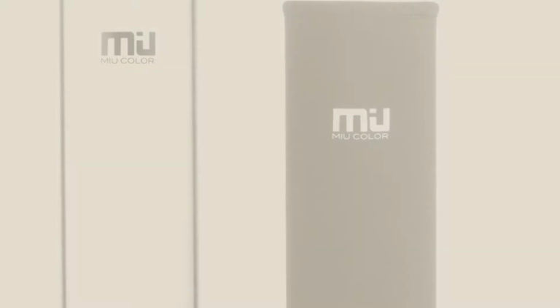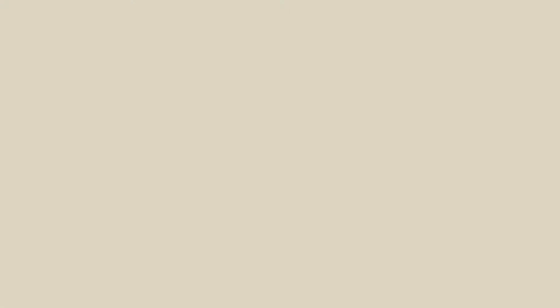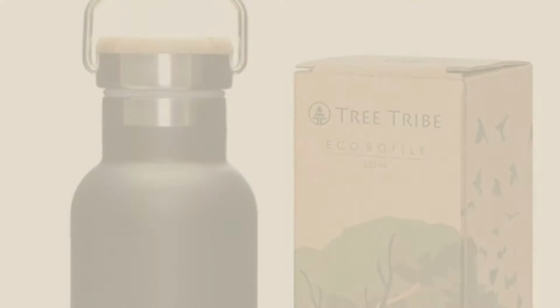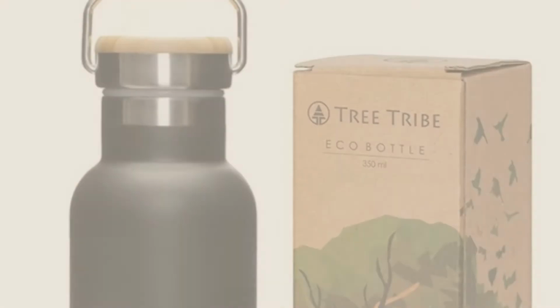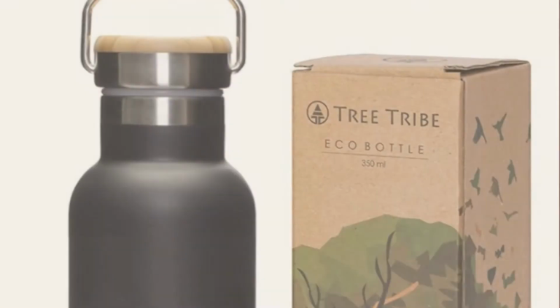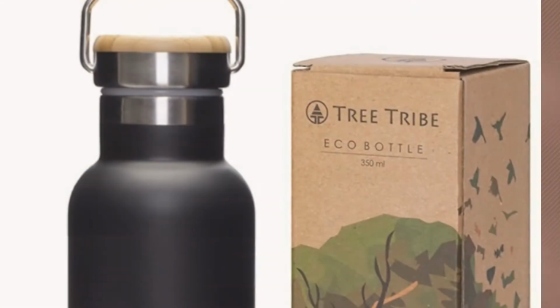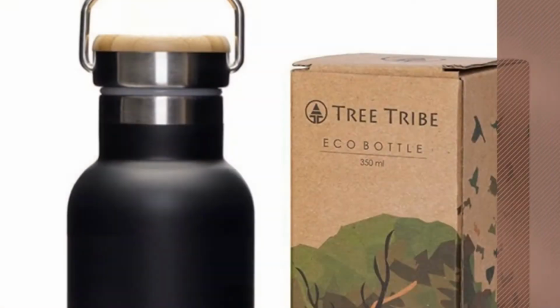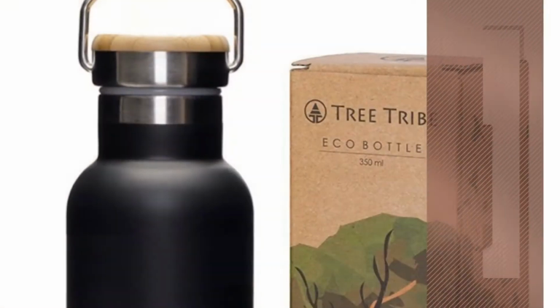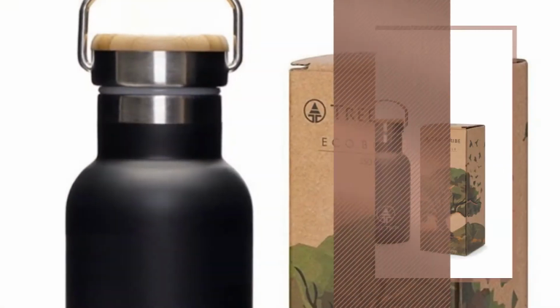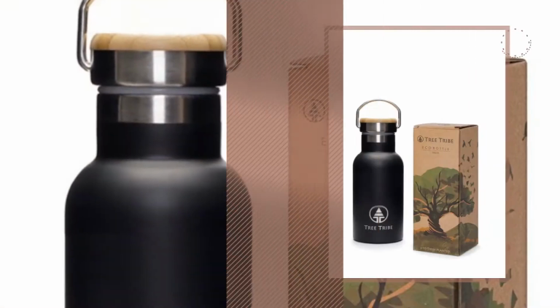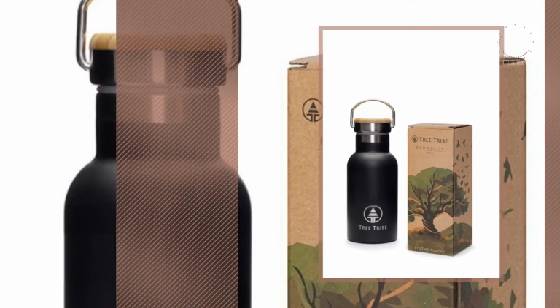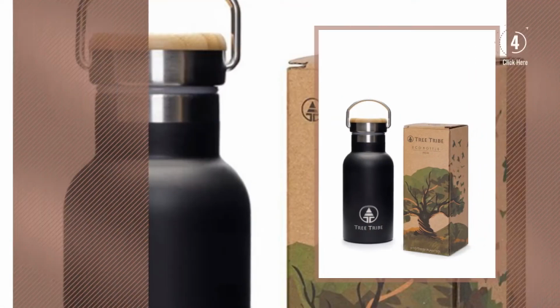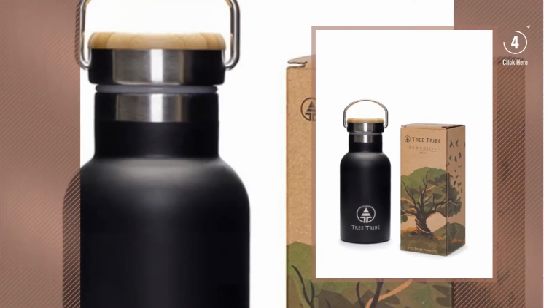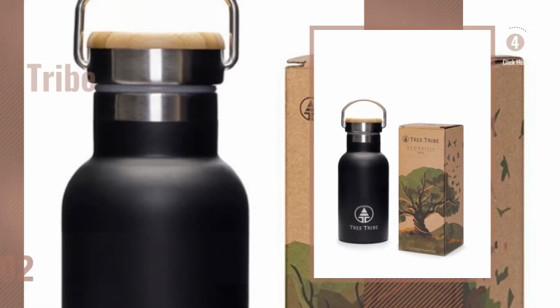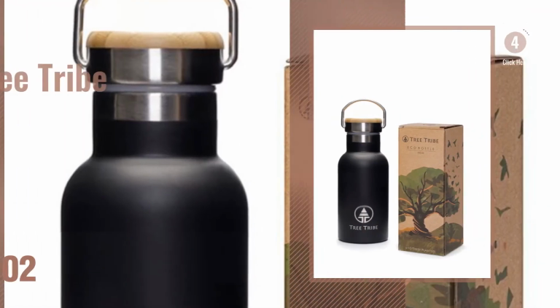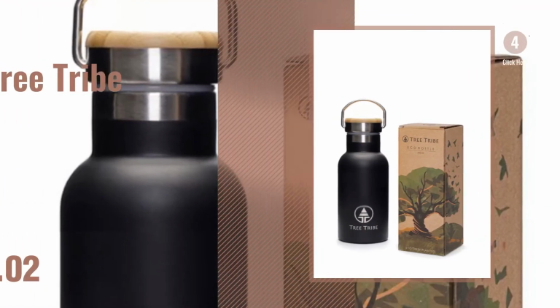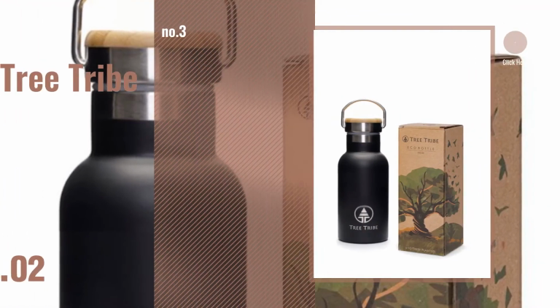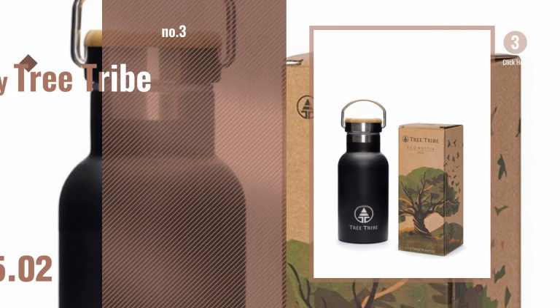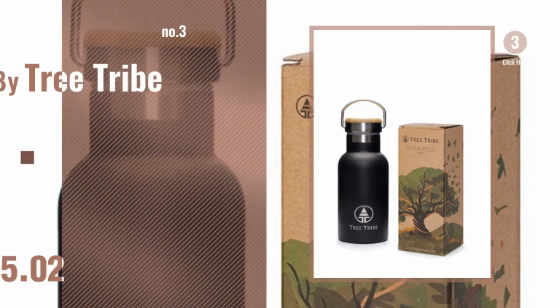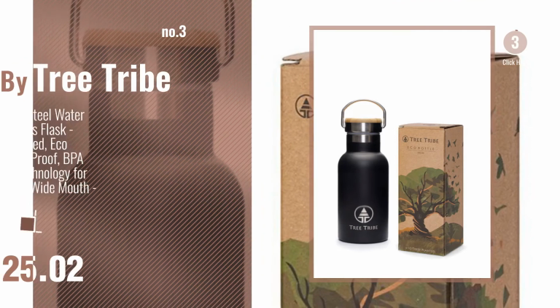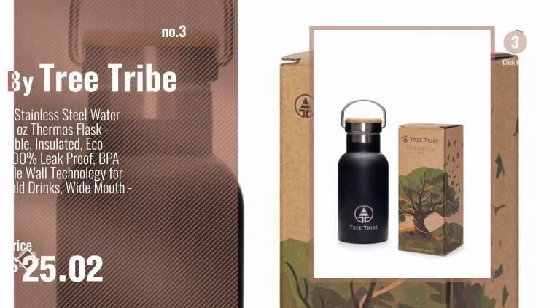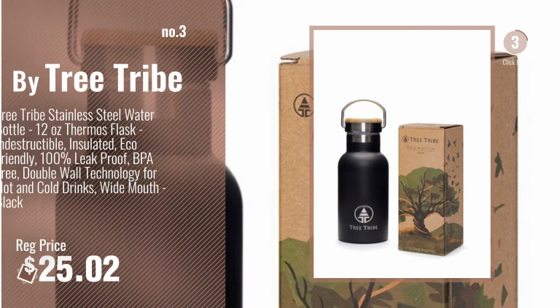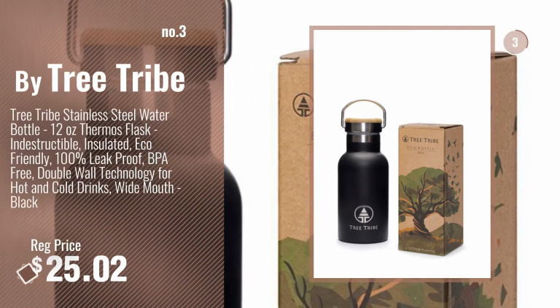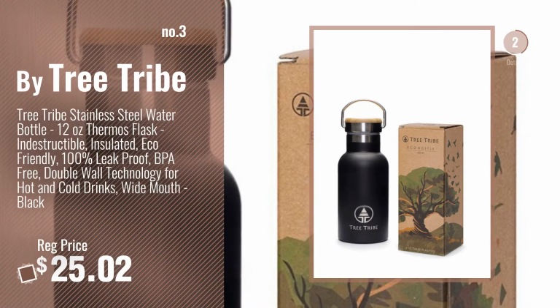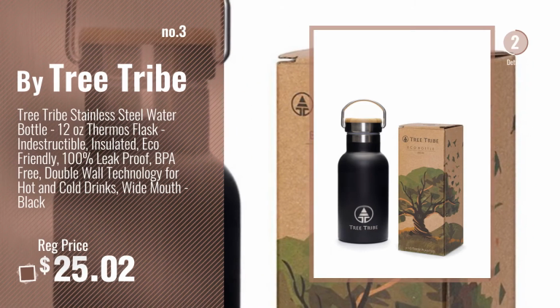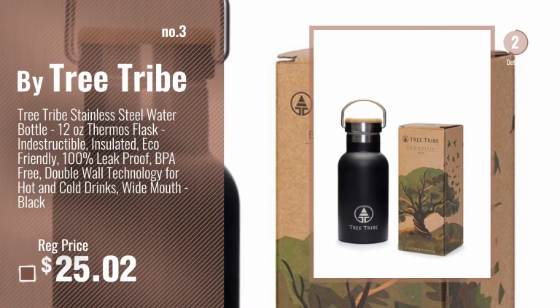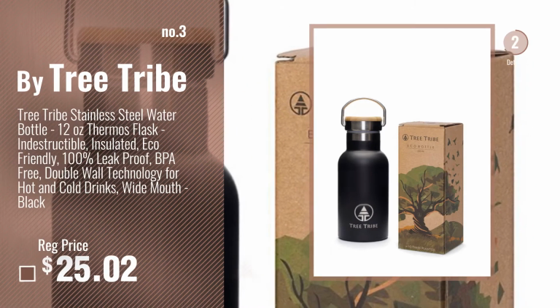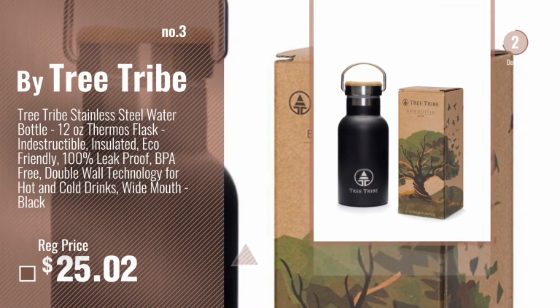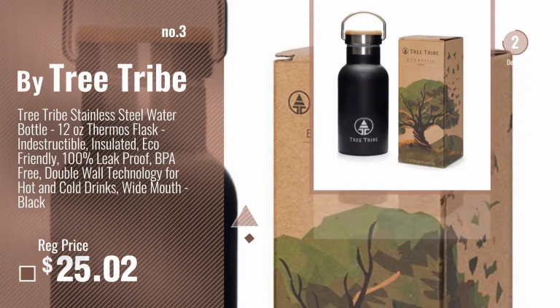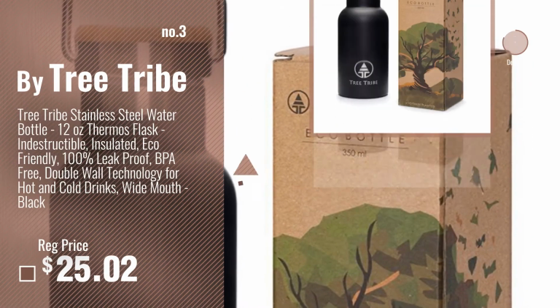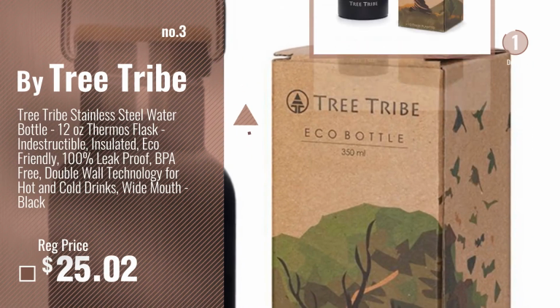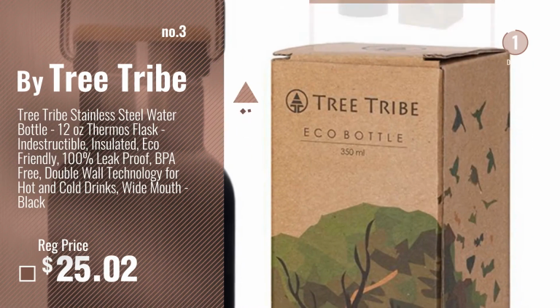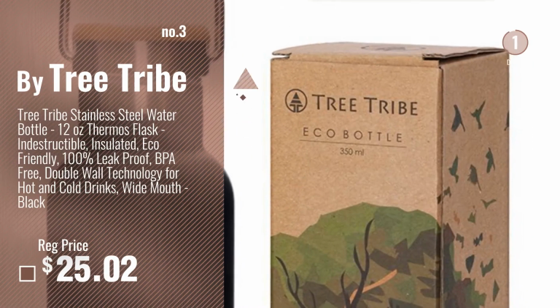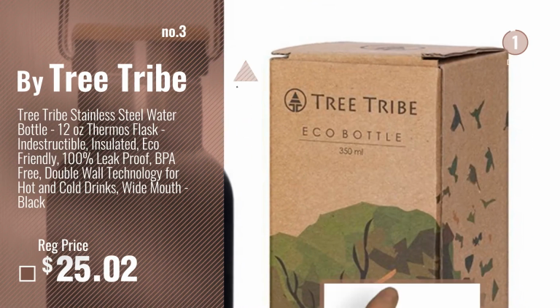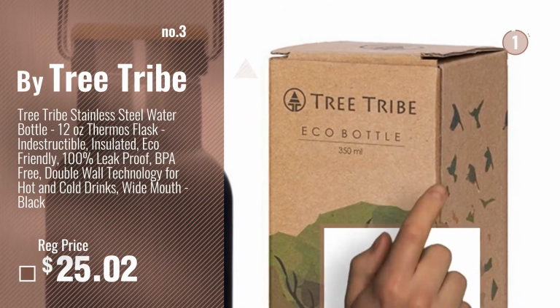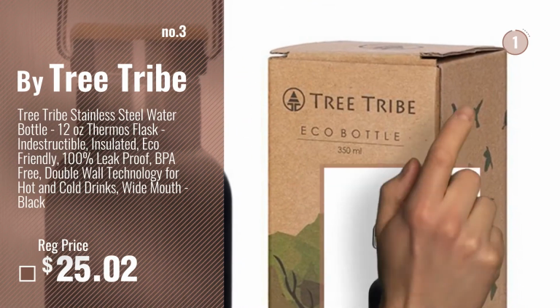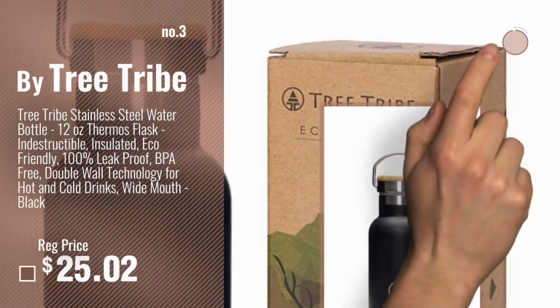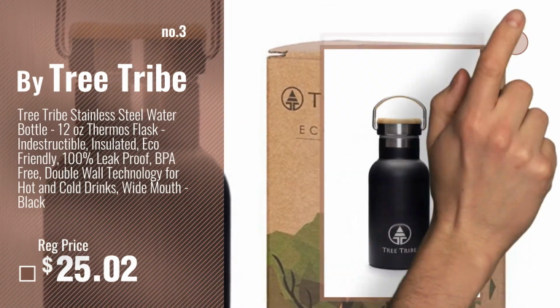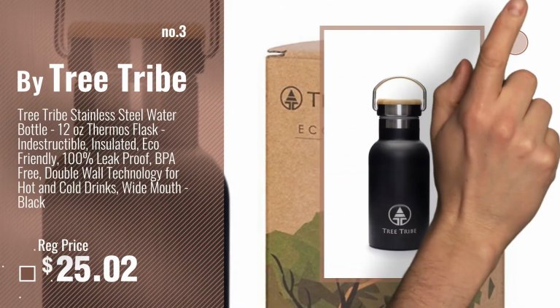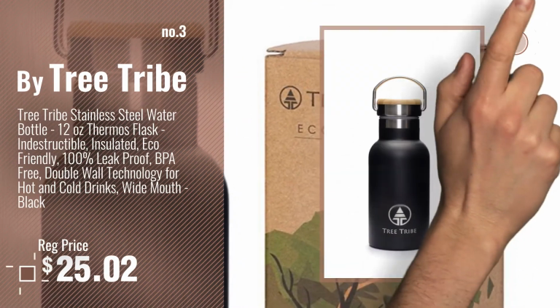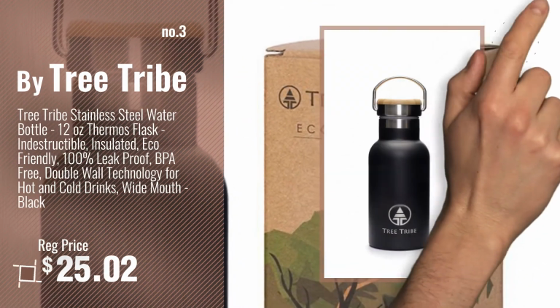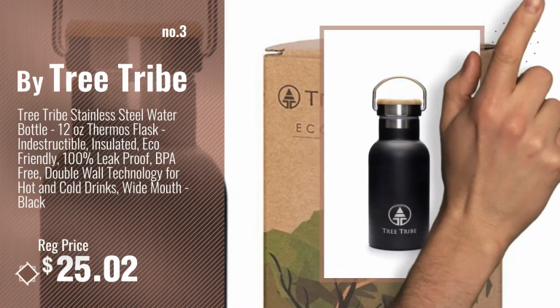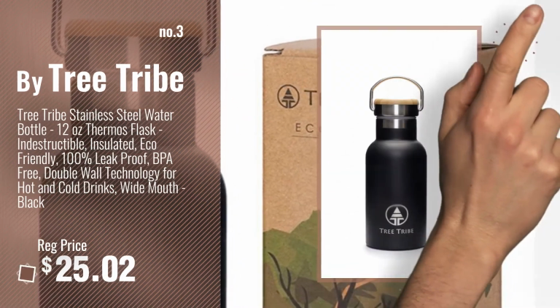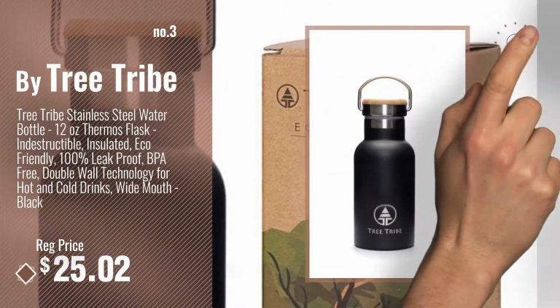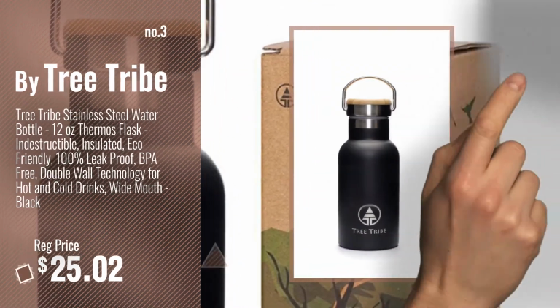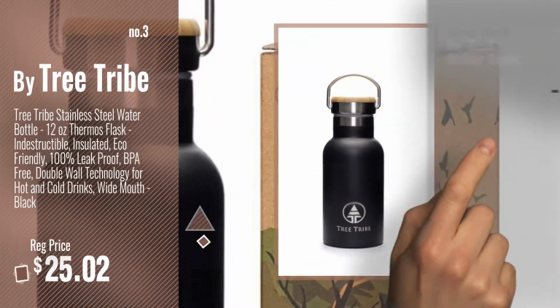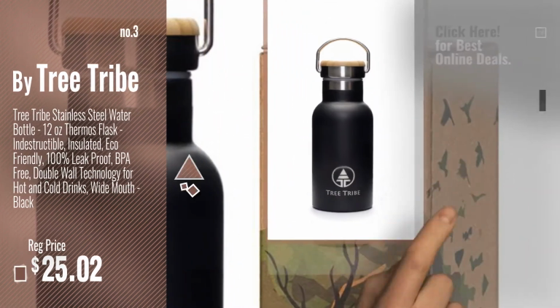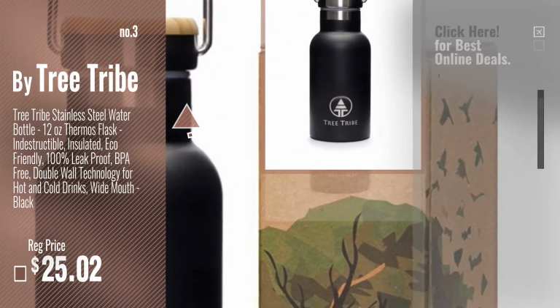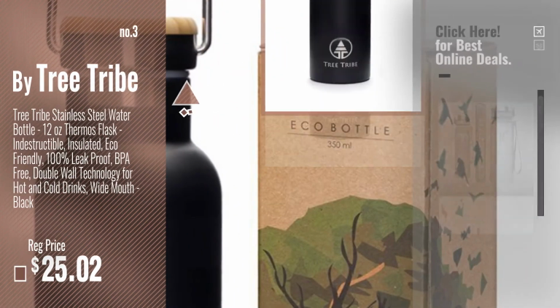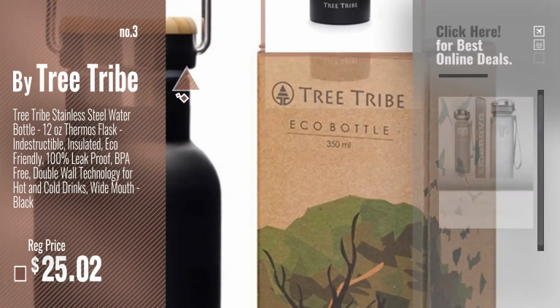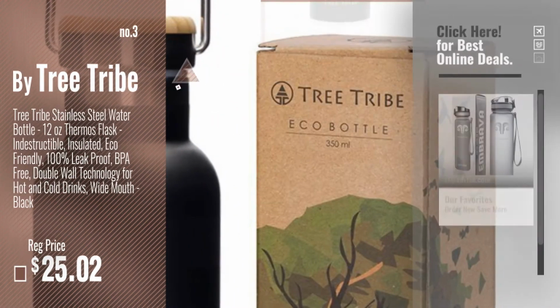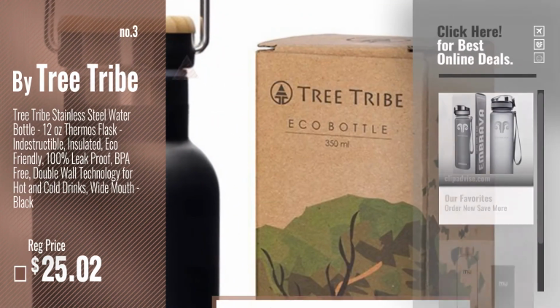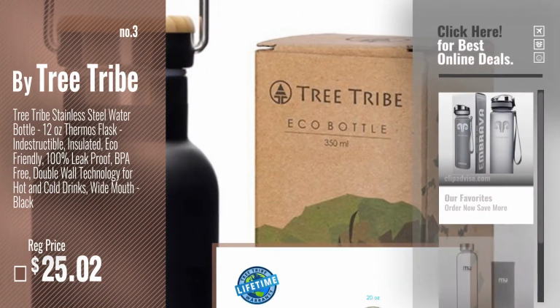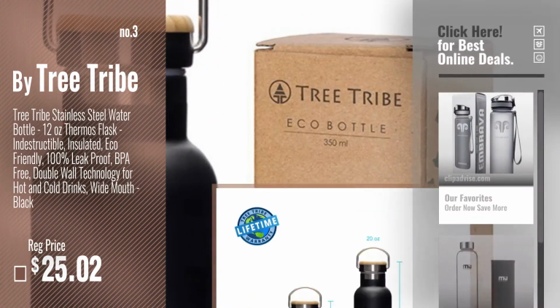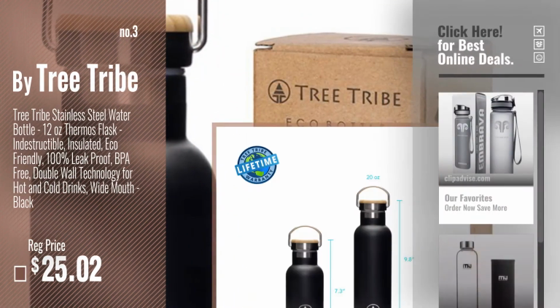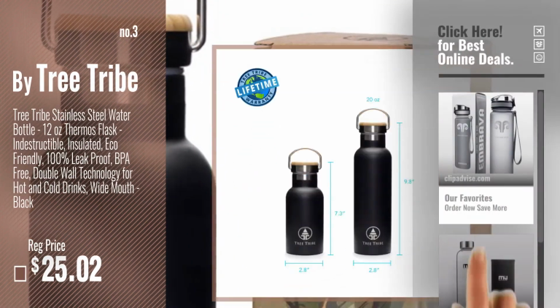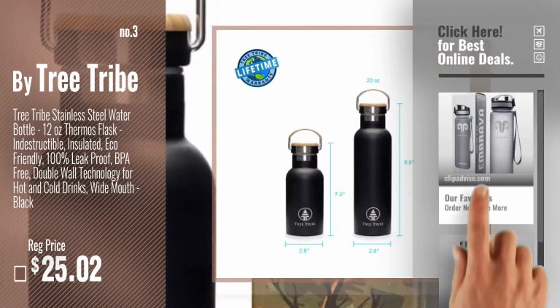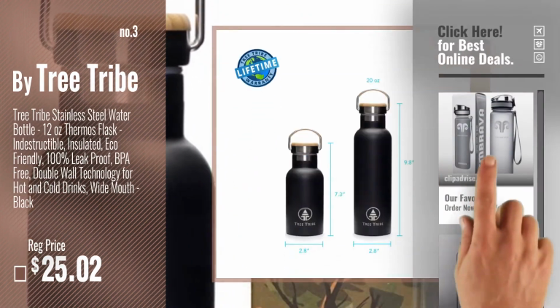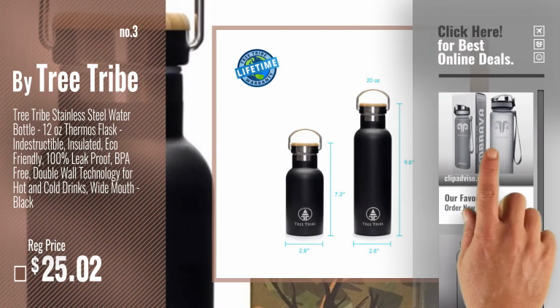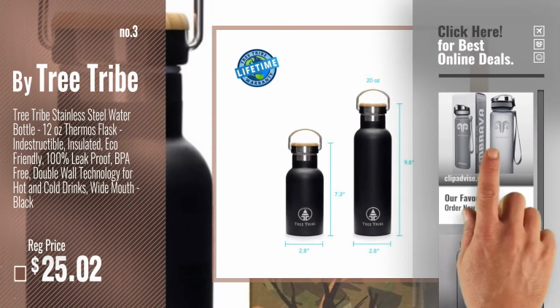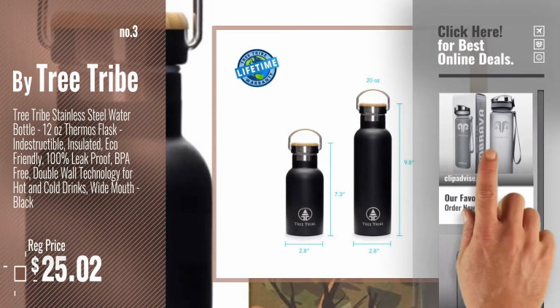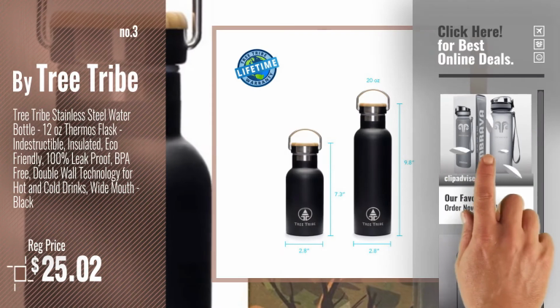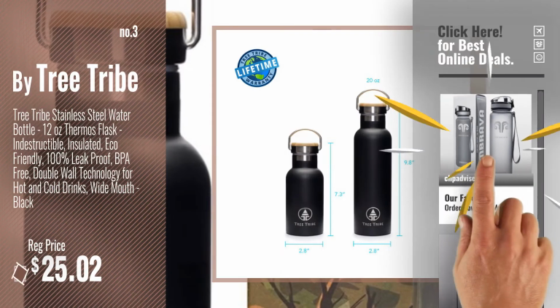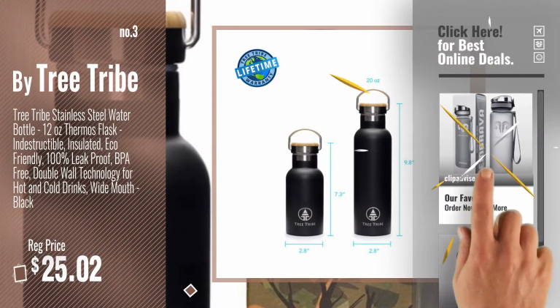Number 3 — by Tree Tribe. For more info and real-time deals, just click this circle and get your favorites.